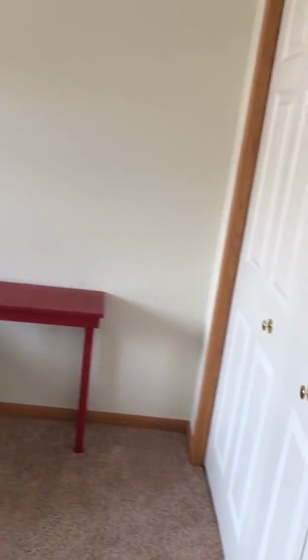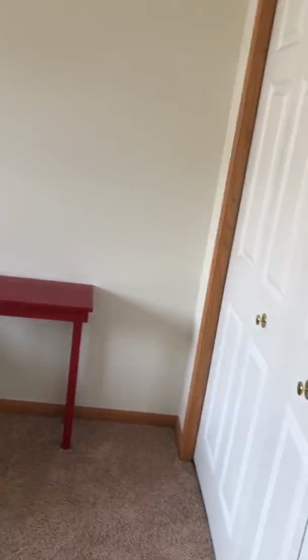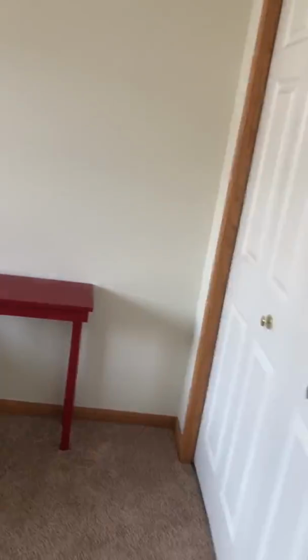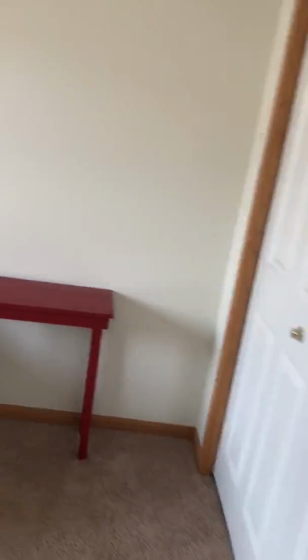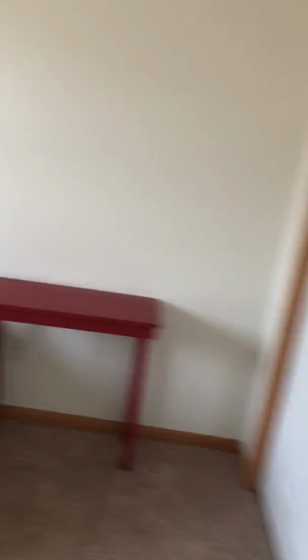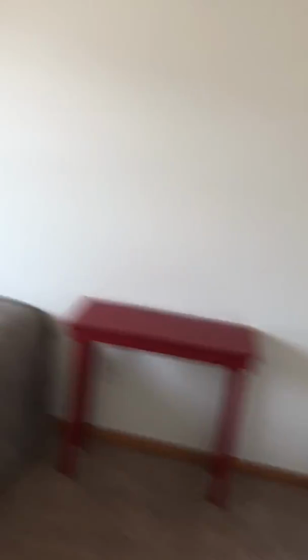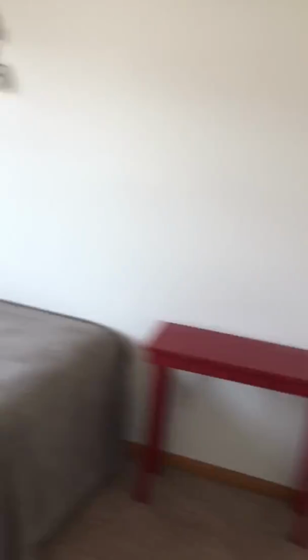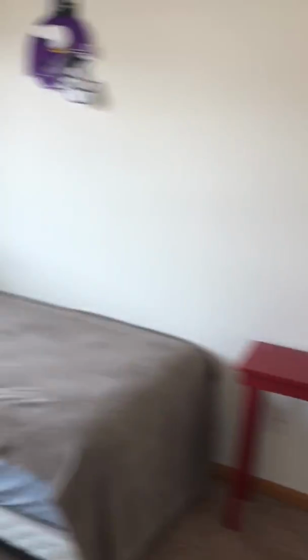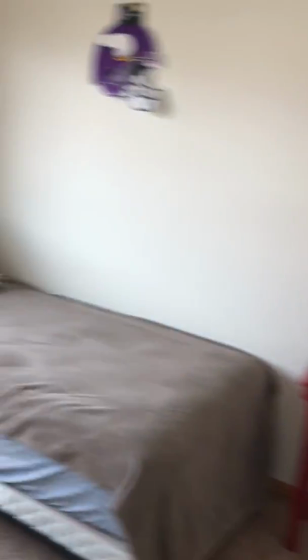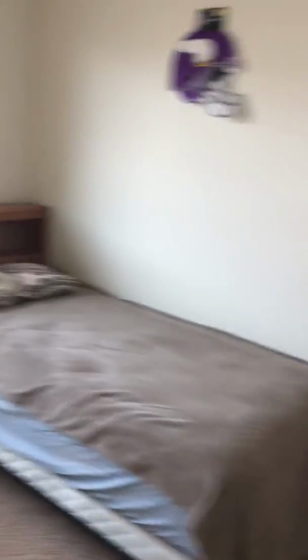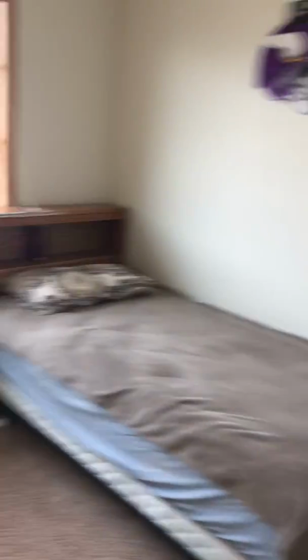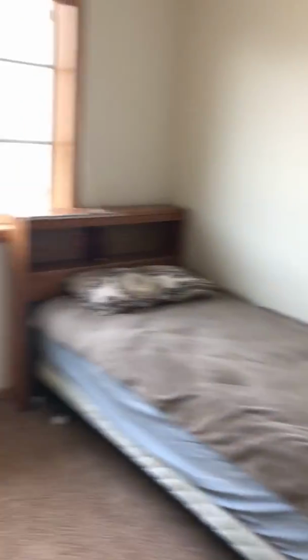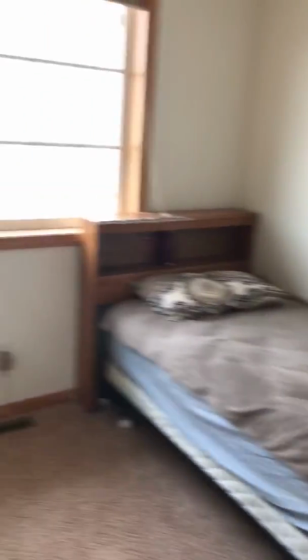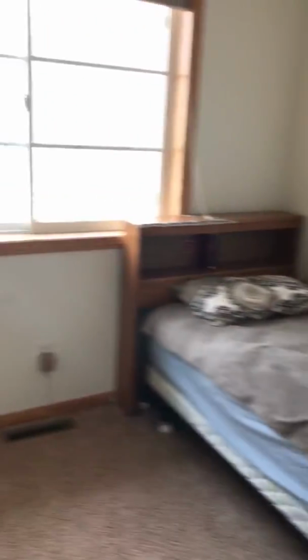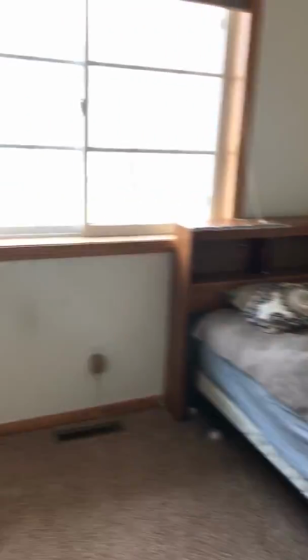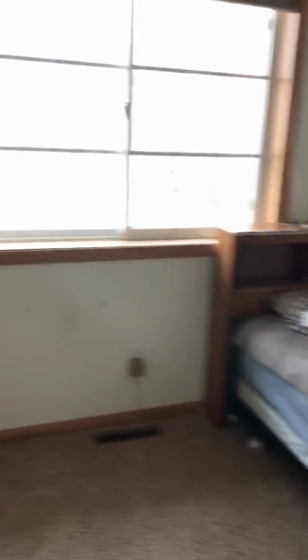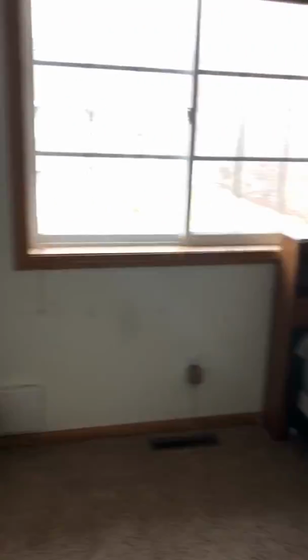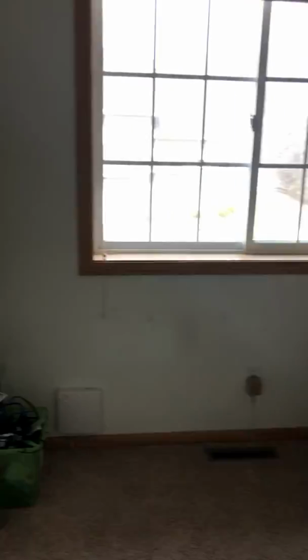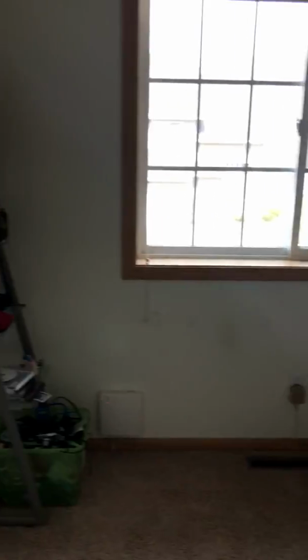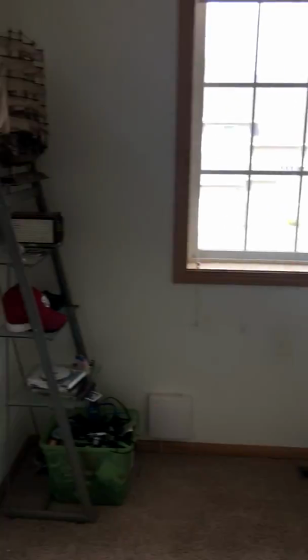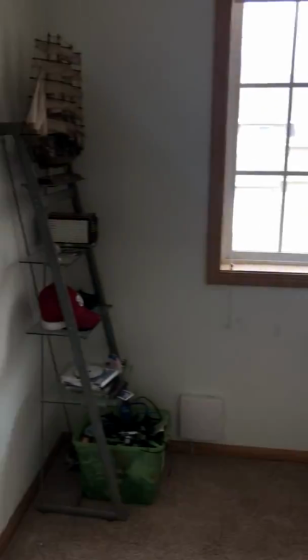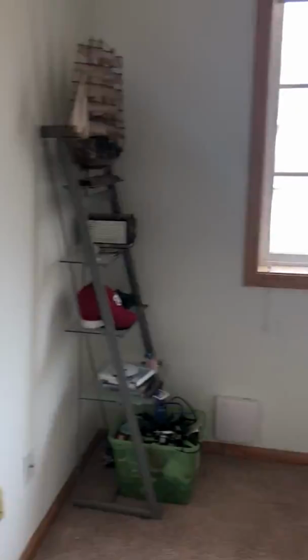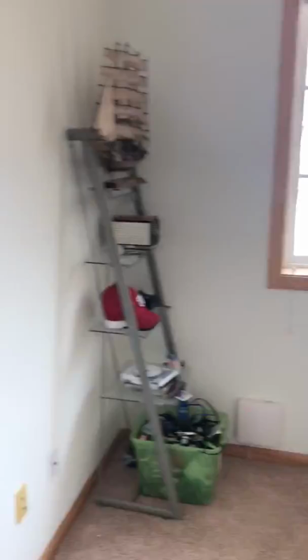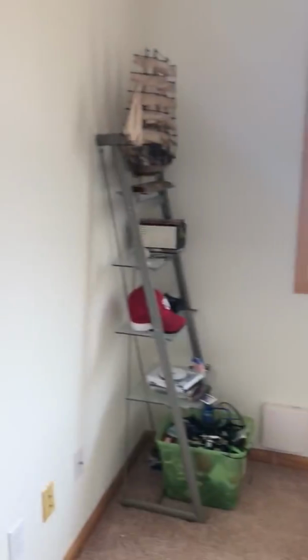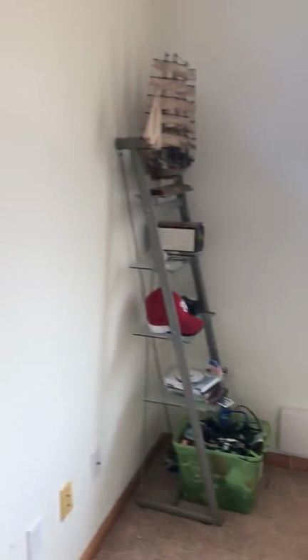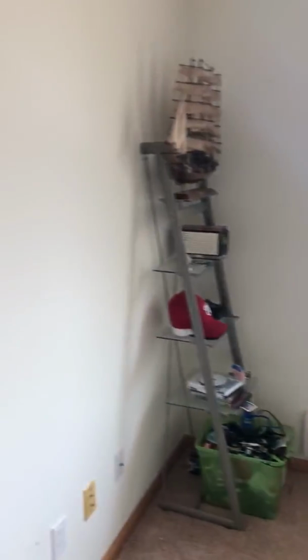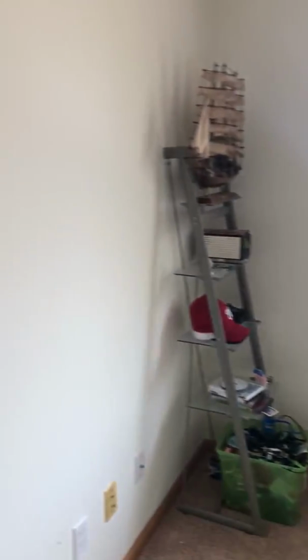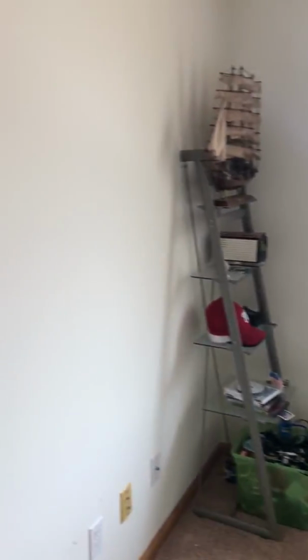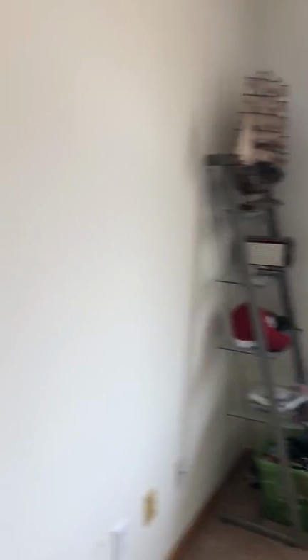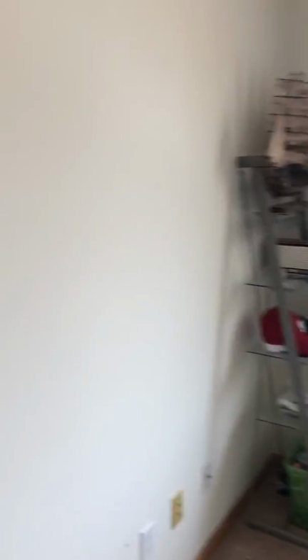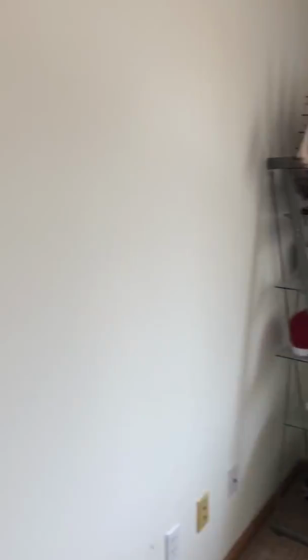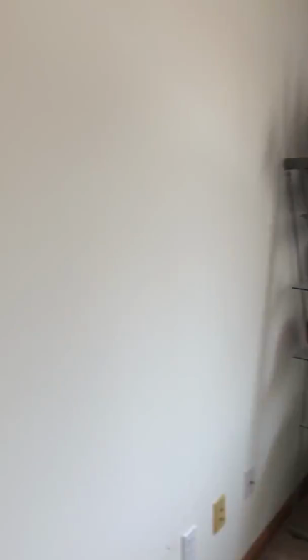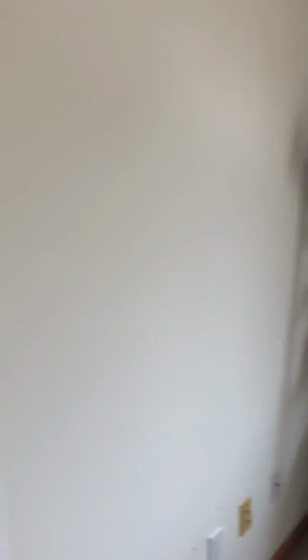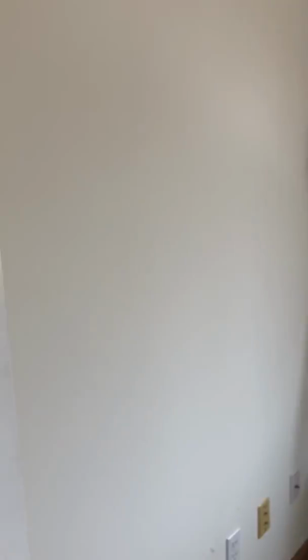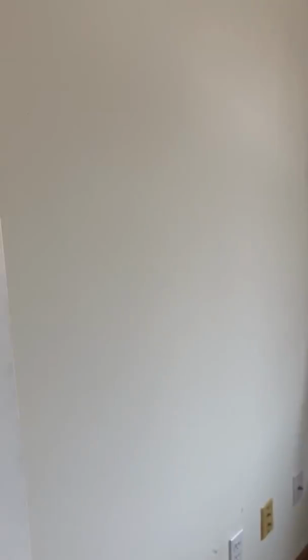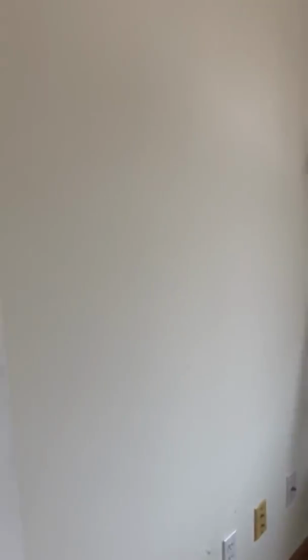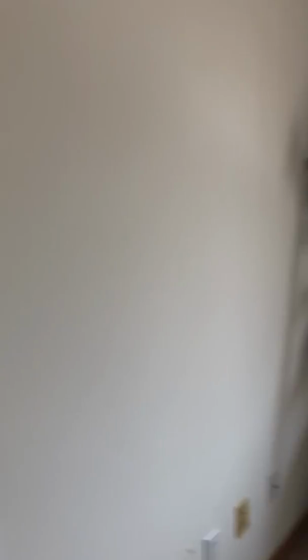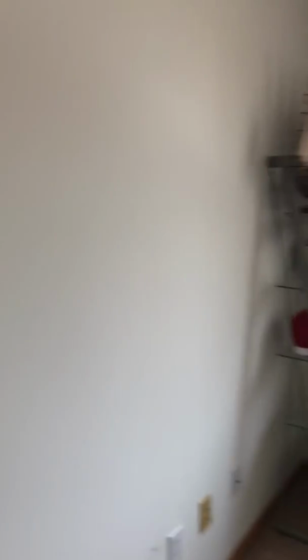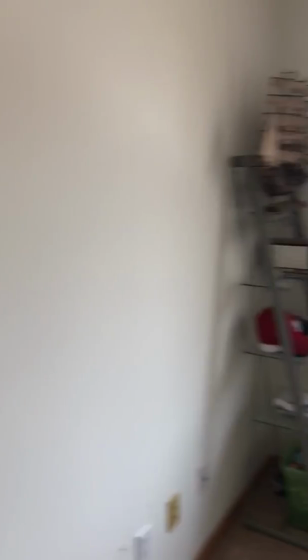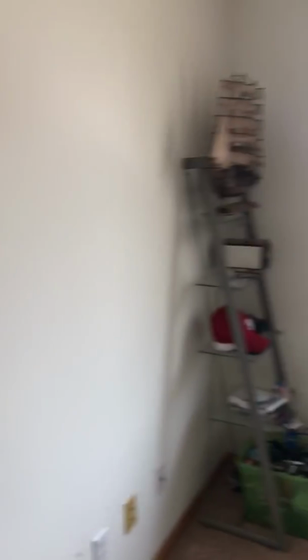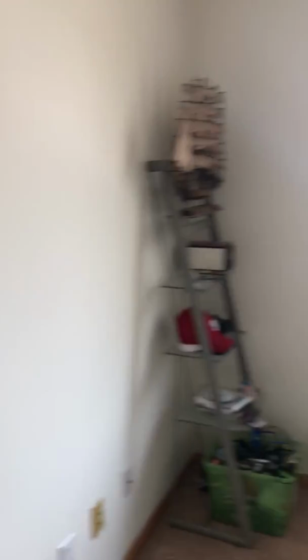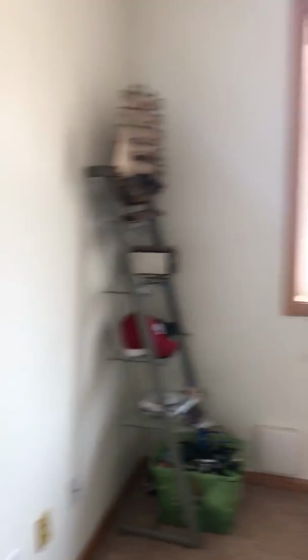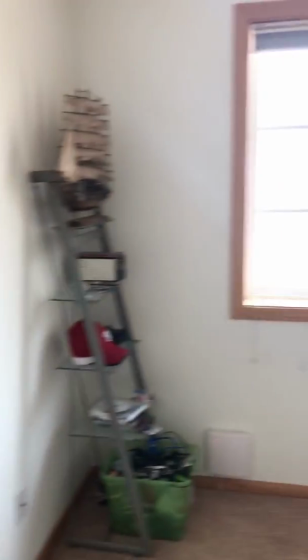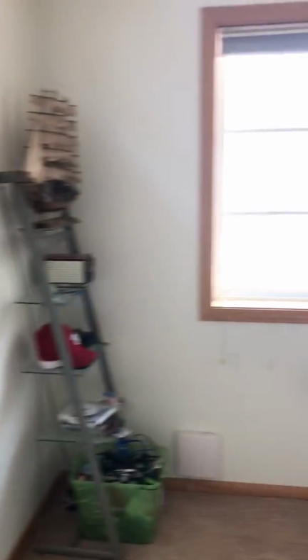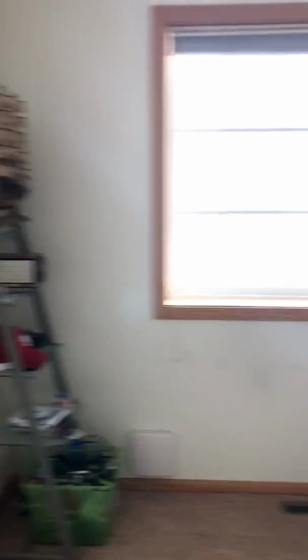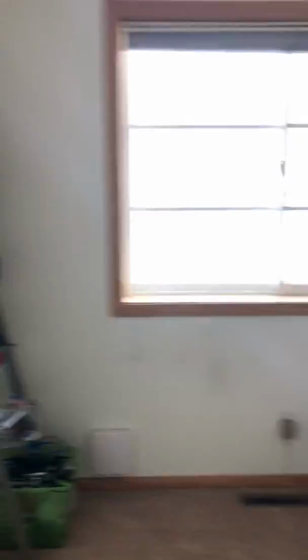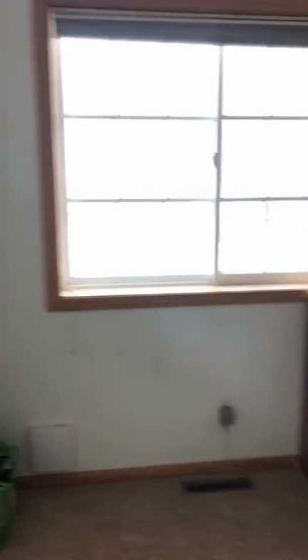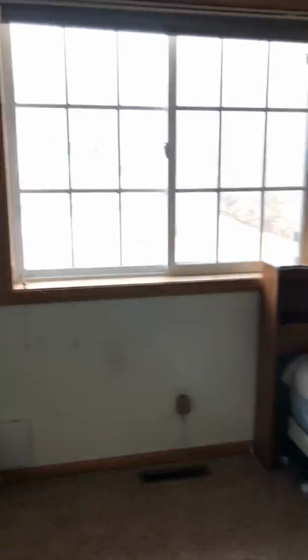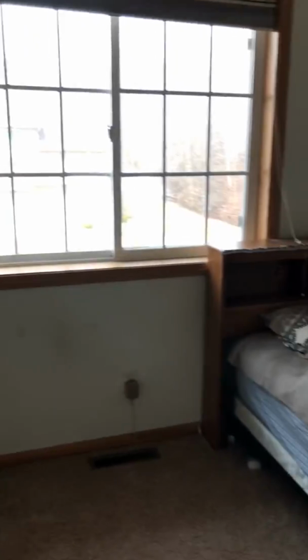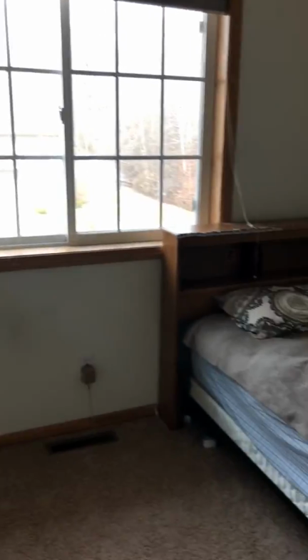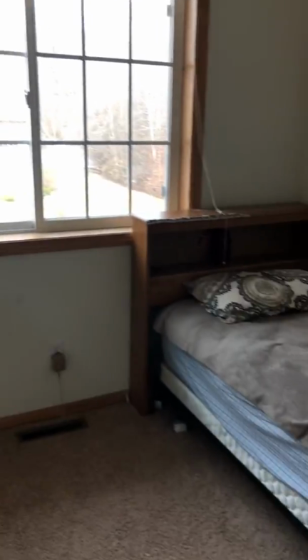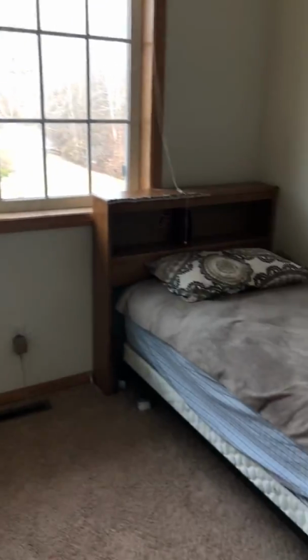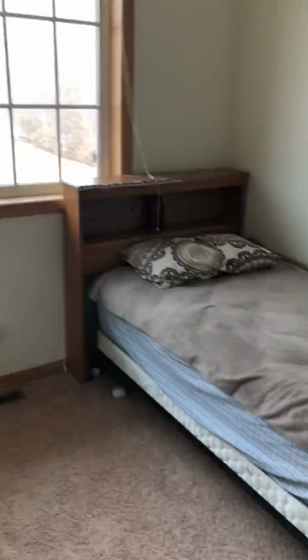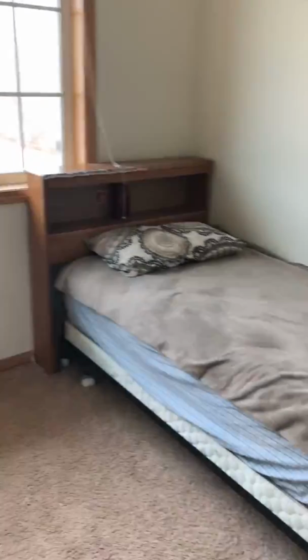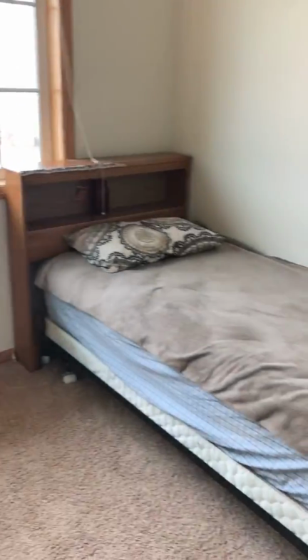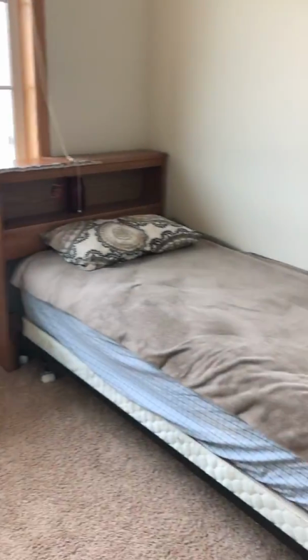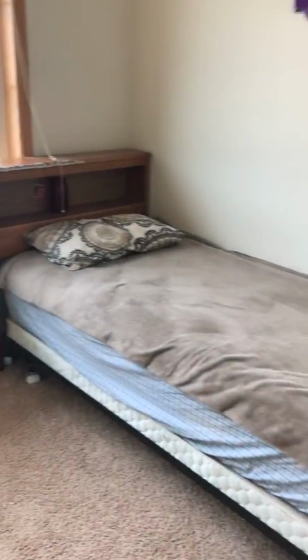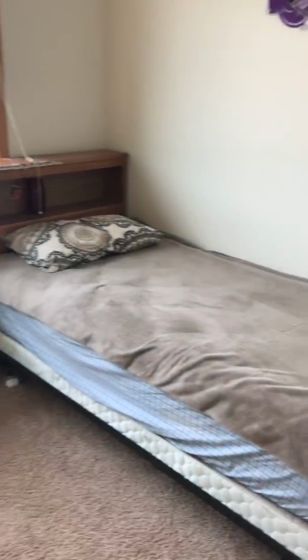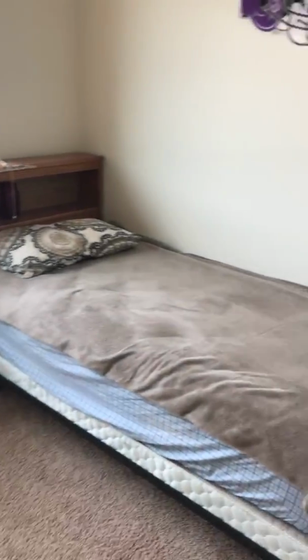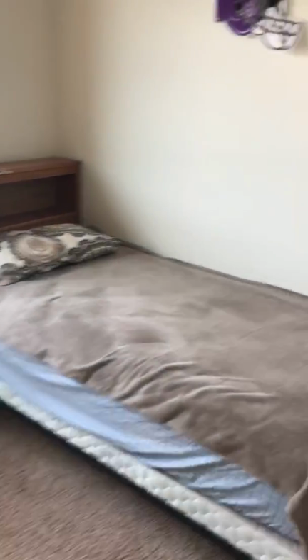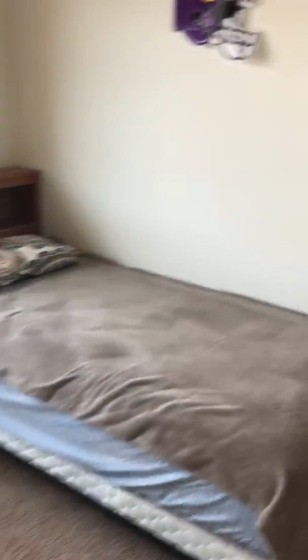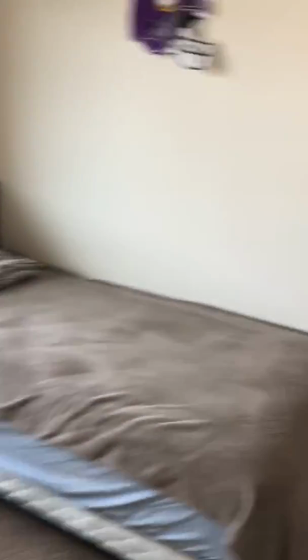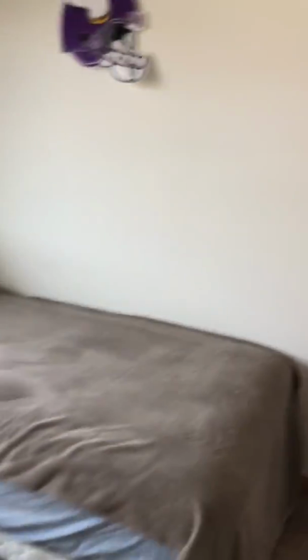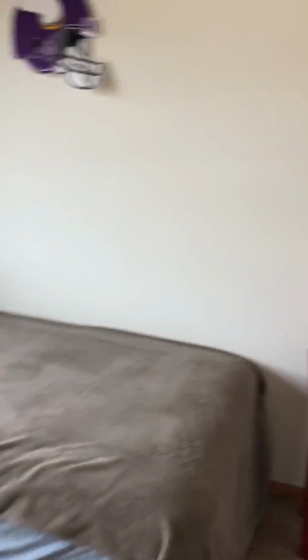A spare bedroom. All the walls will be professionally painted. The carpets will be professionally cleaned.